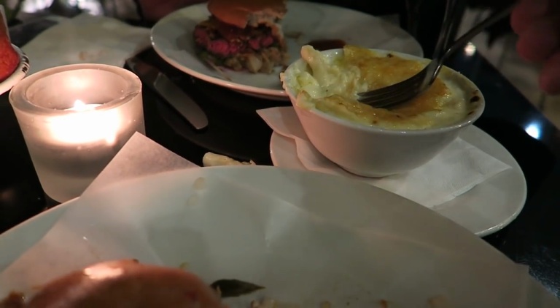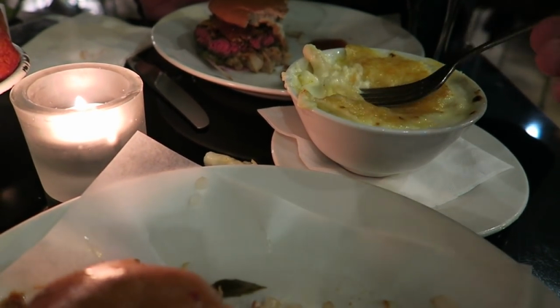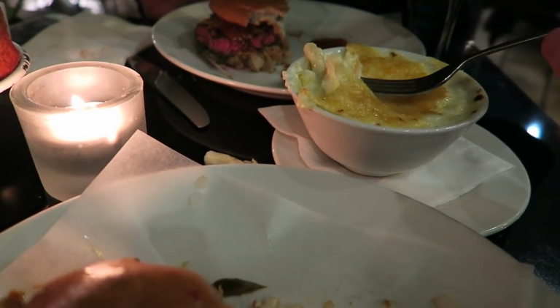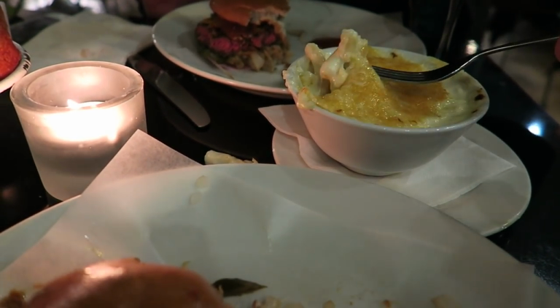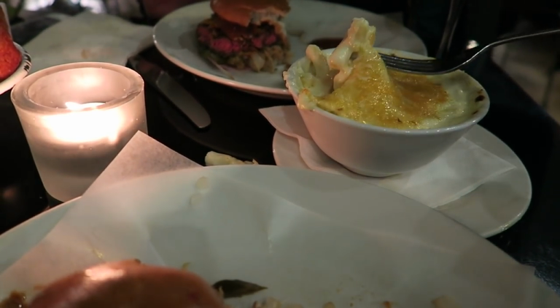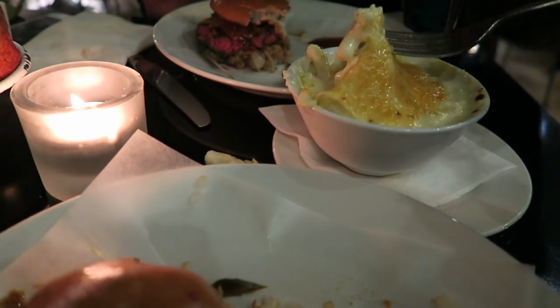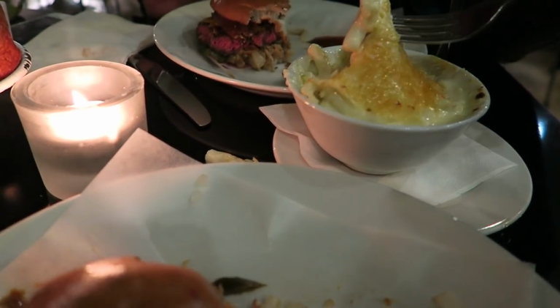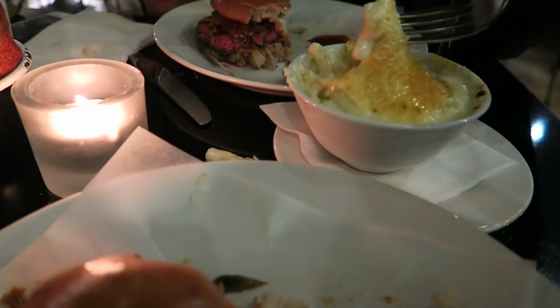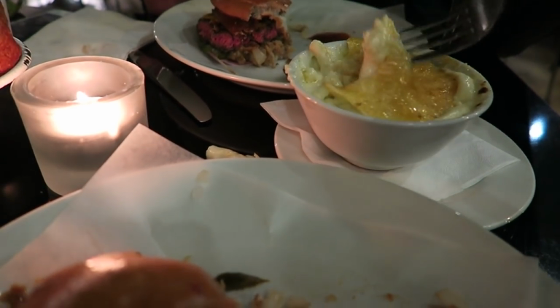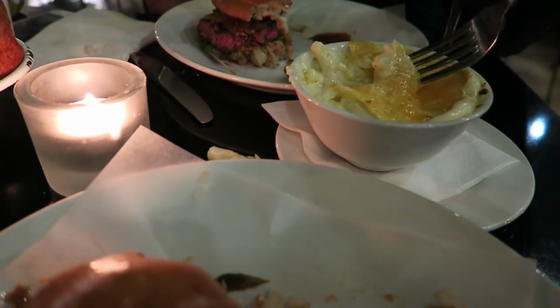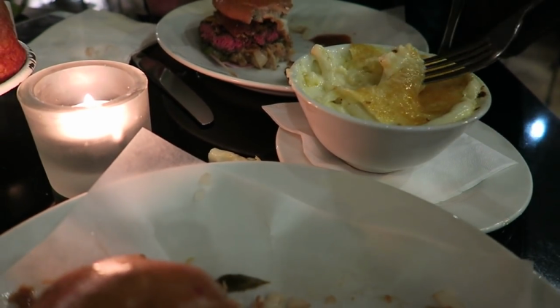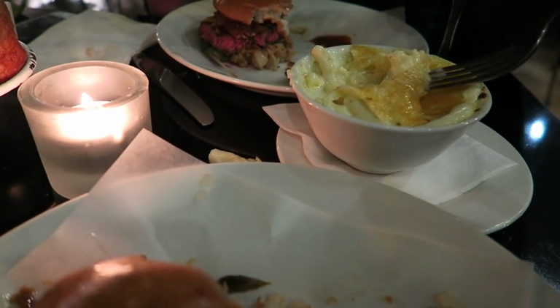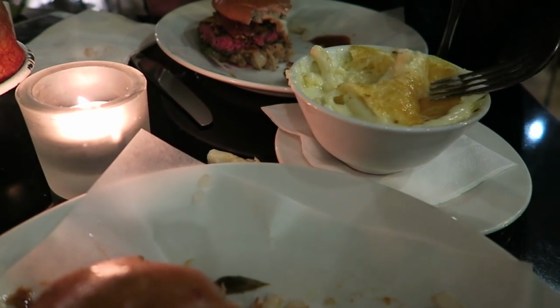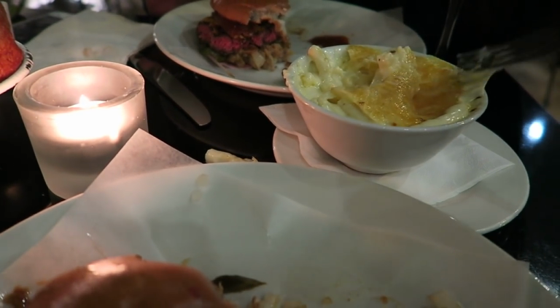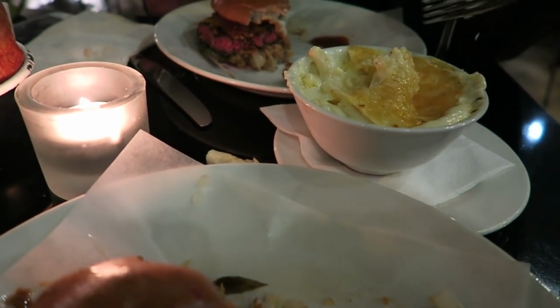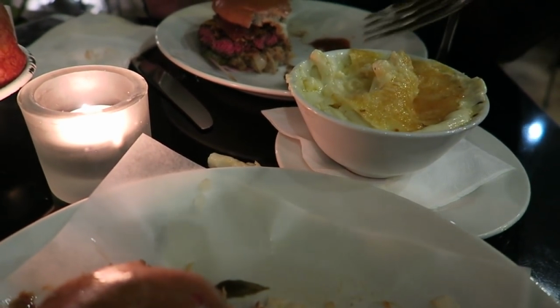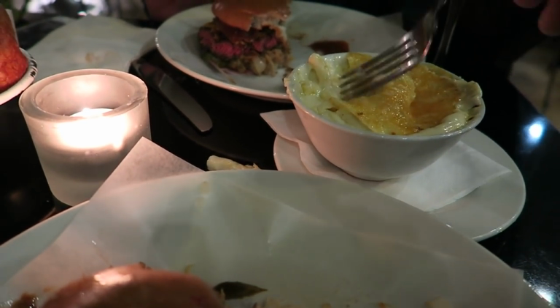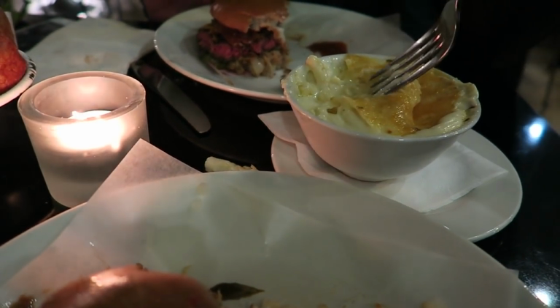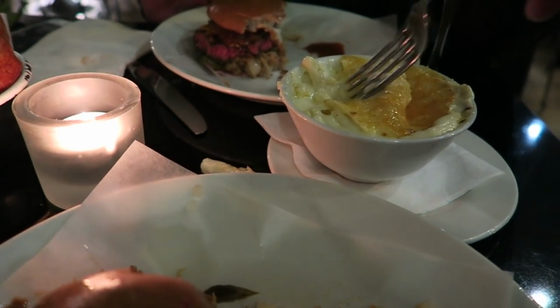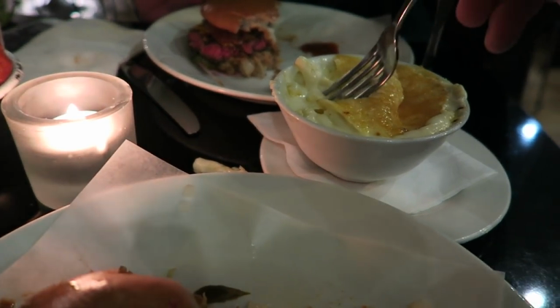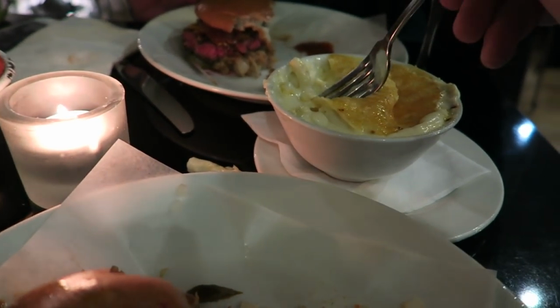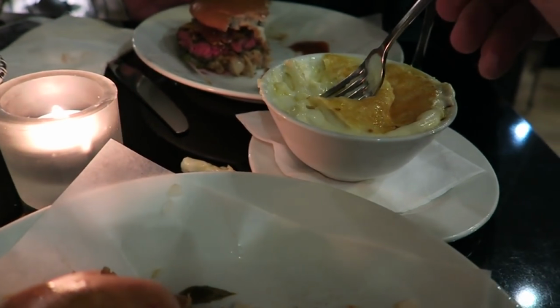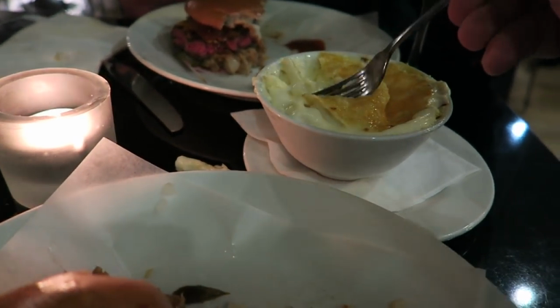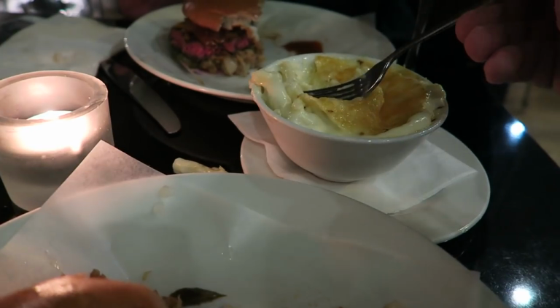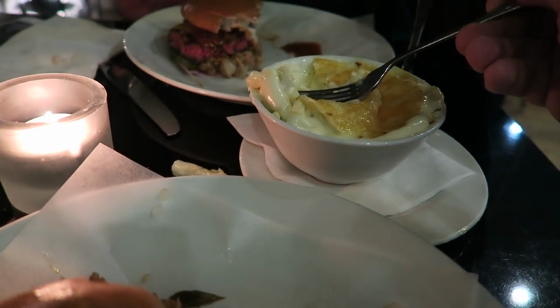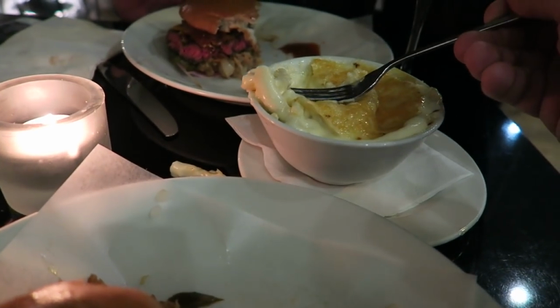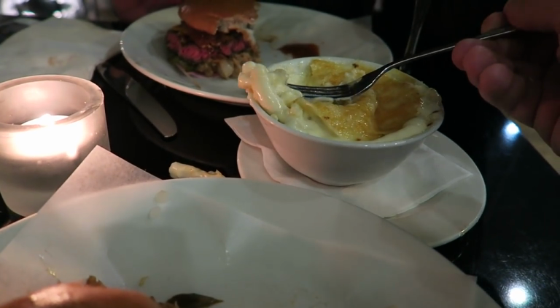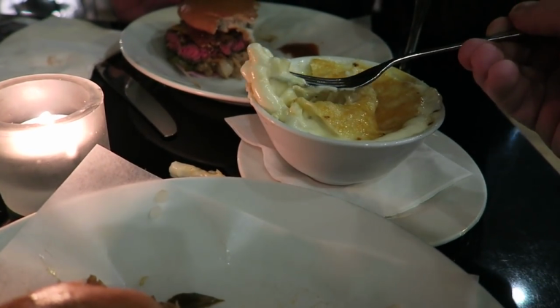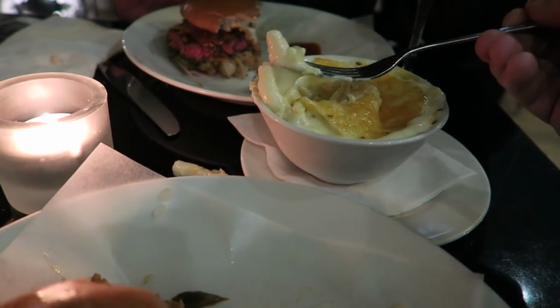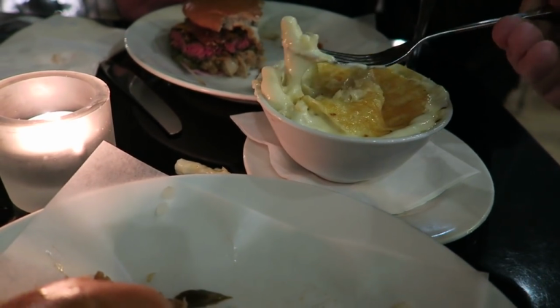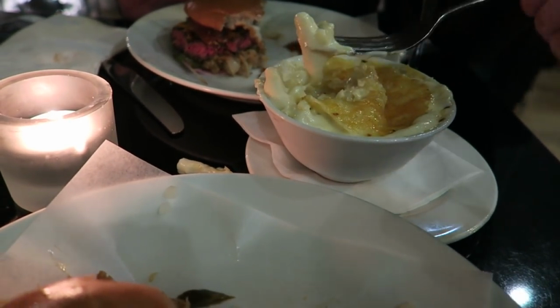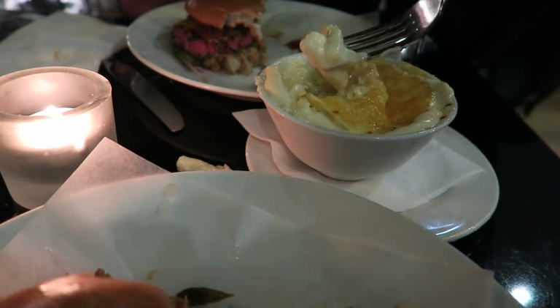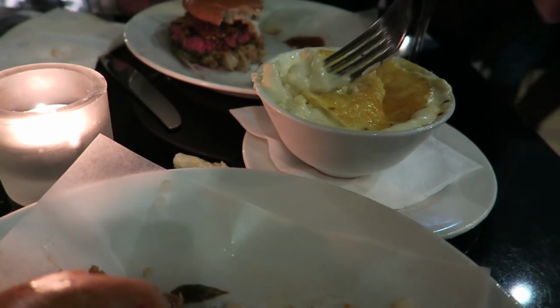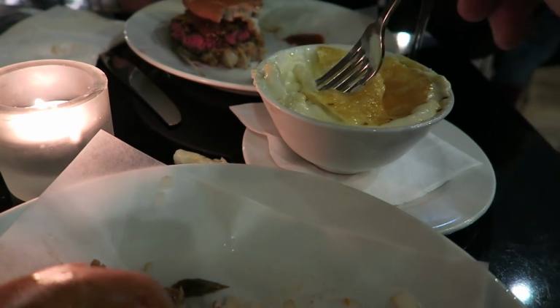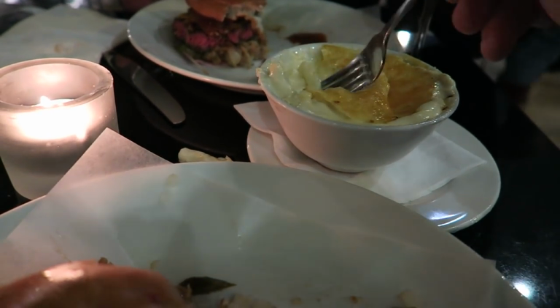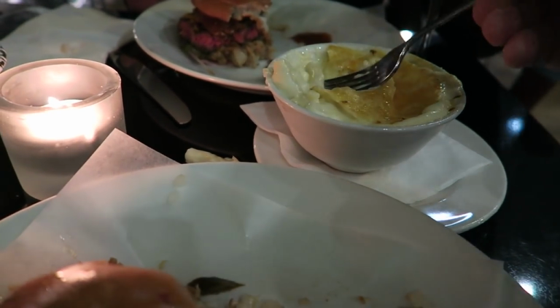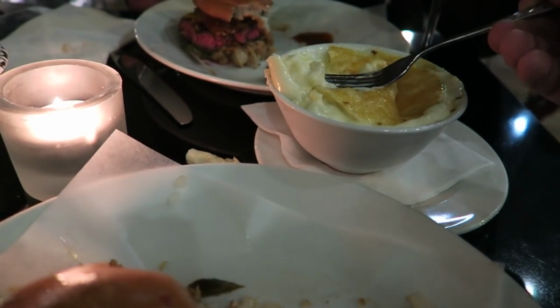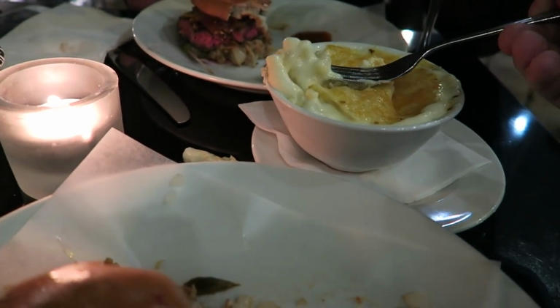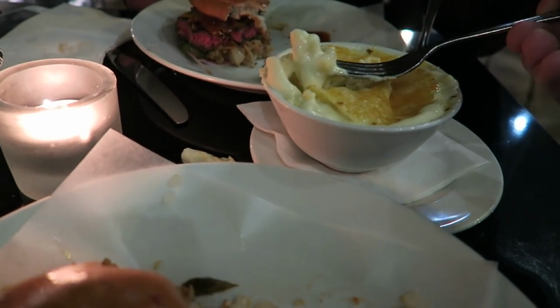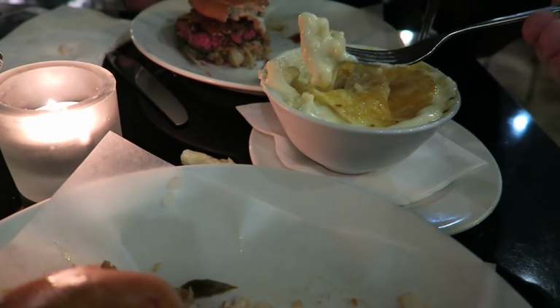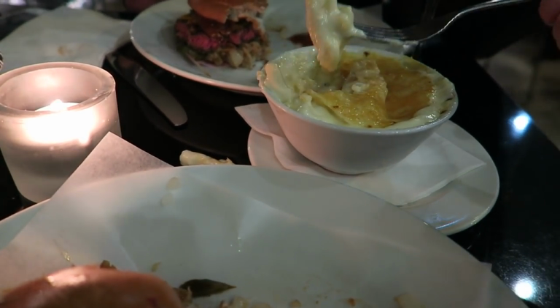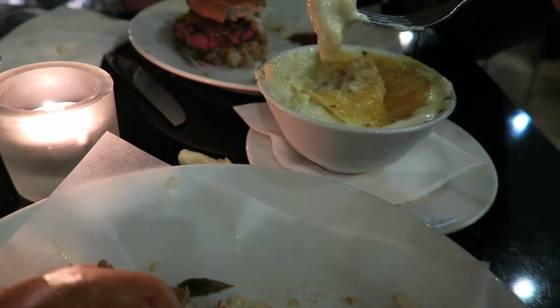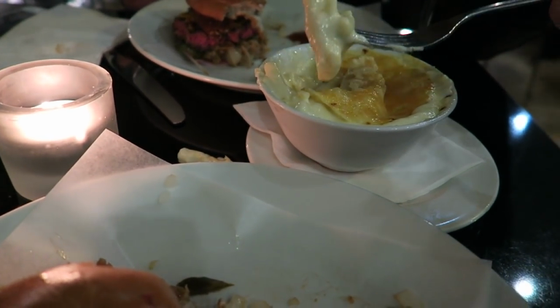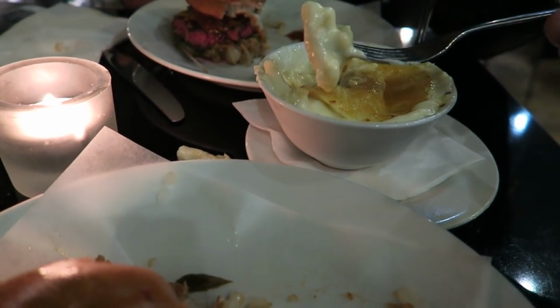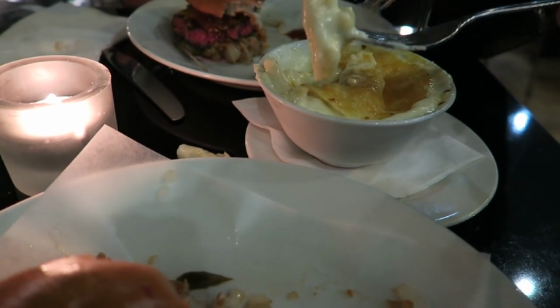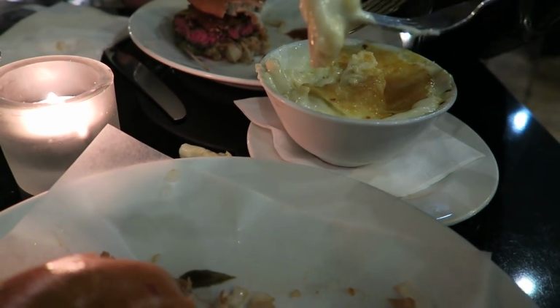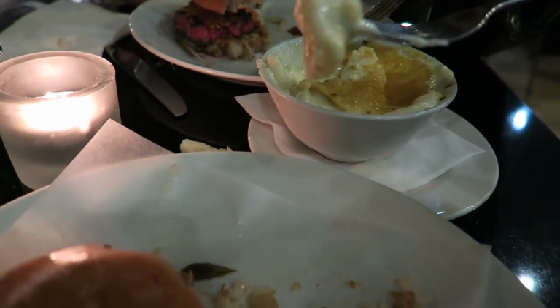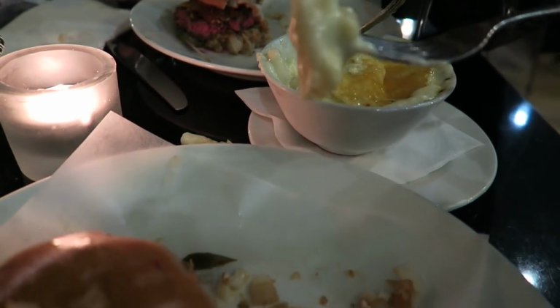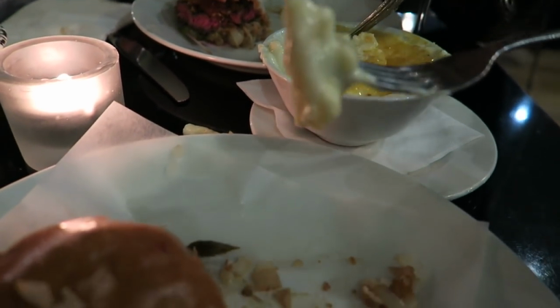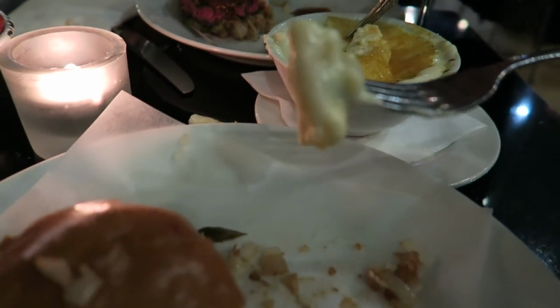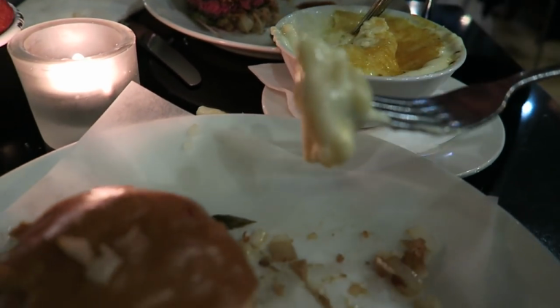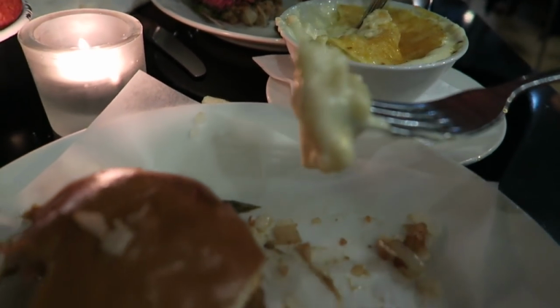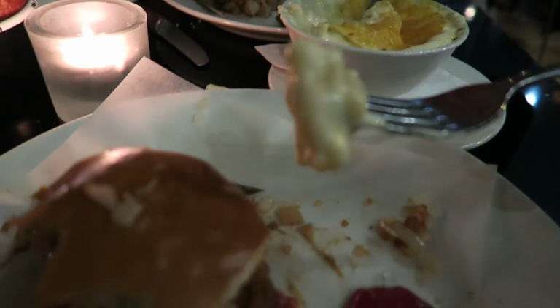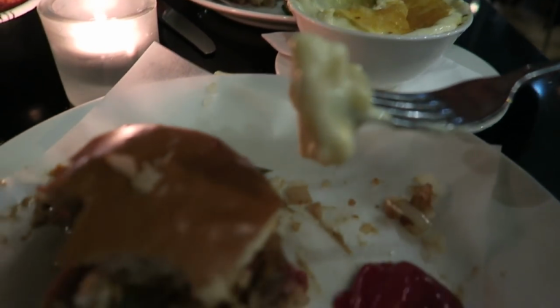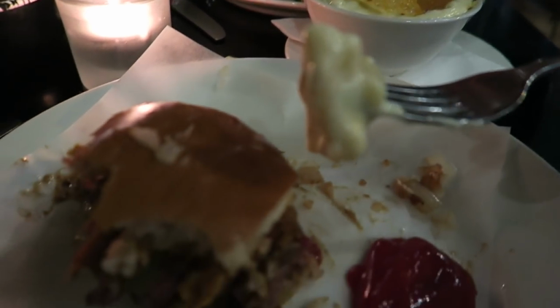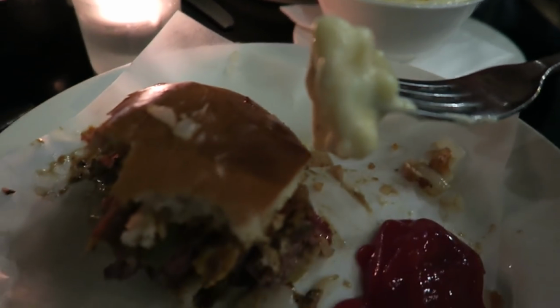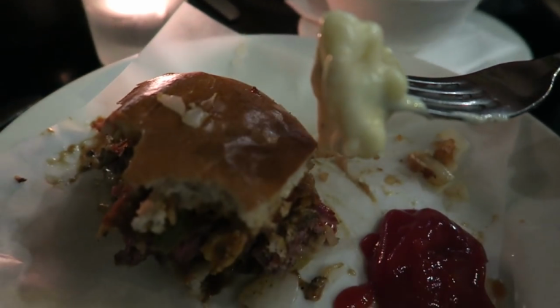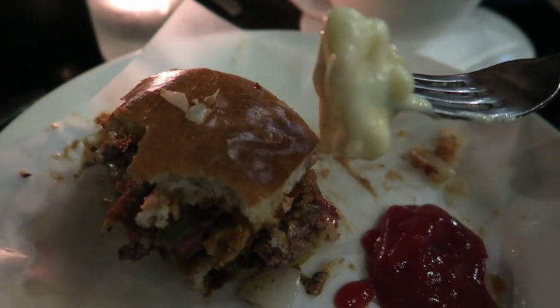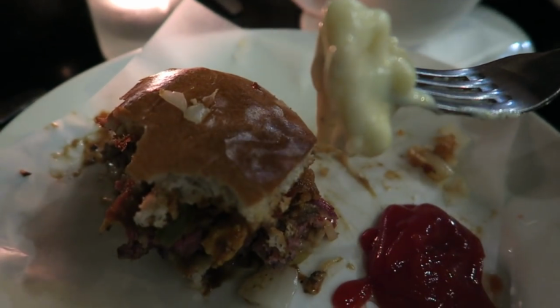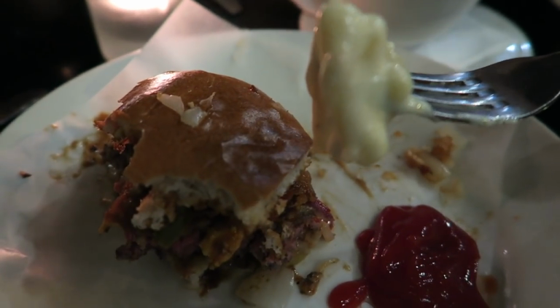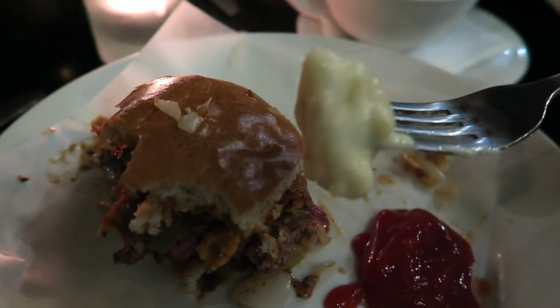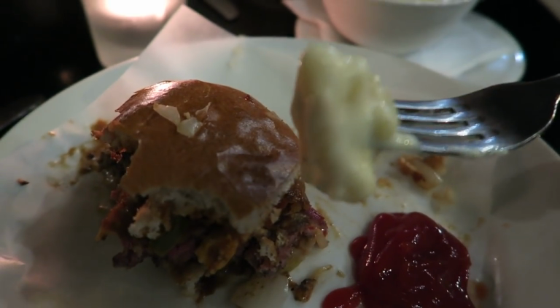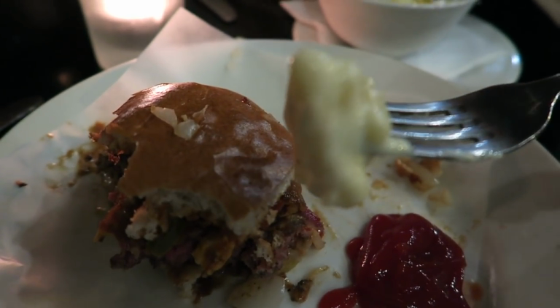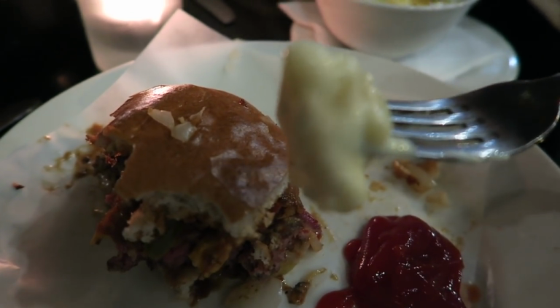The mac and cheese at Byron is fantastic — below the baked surface it's gooey, rich, creamy and of course cheesy.